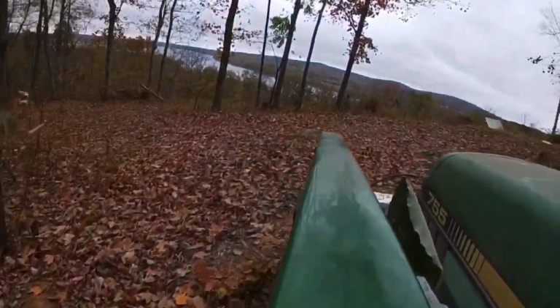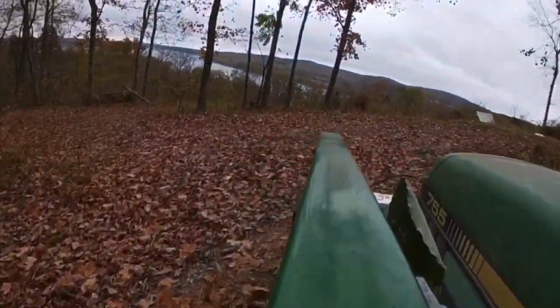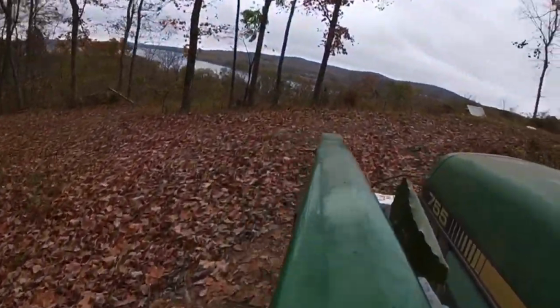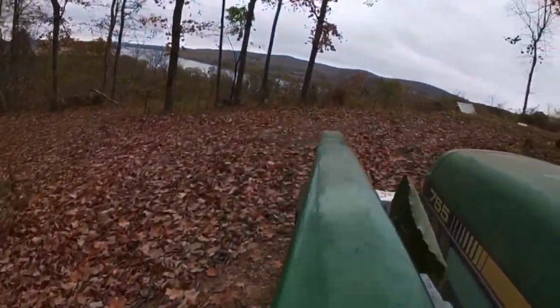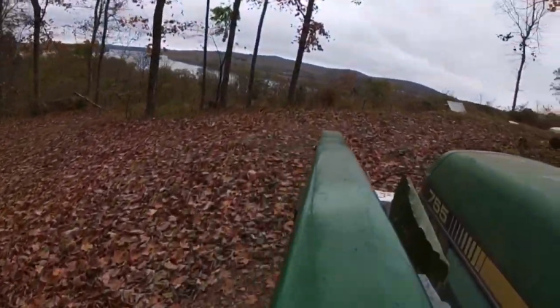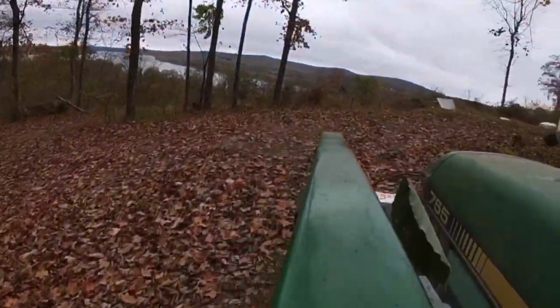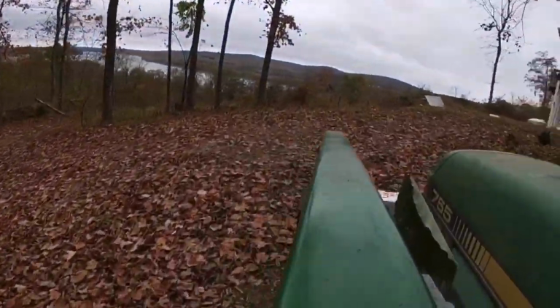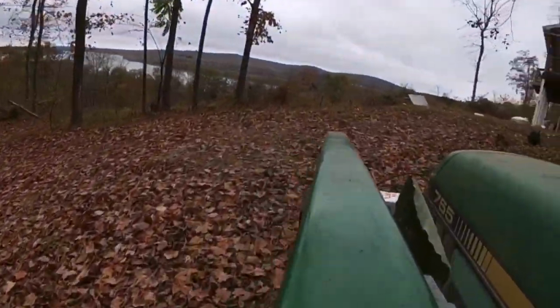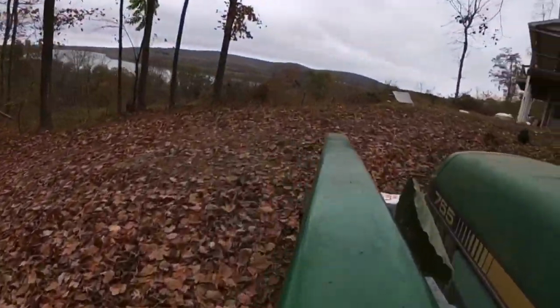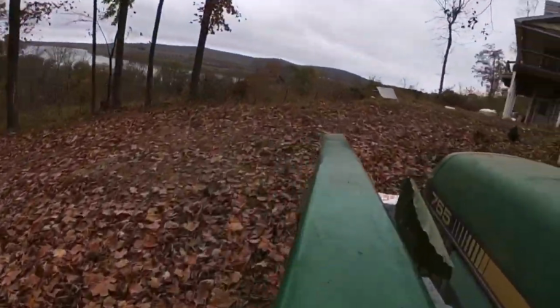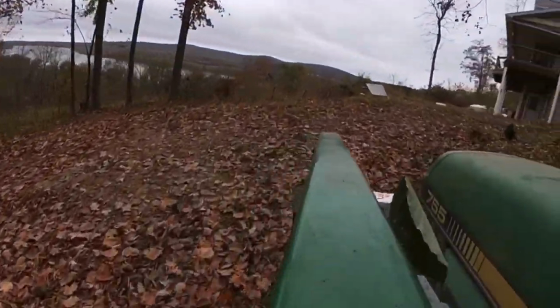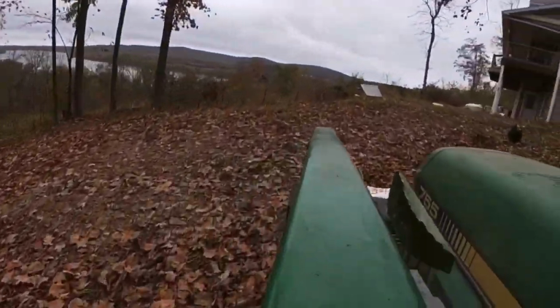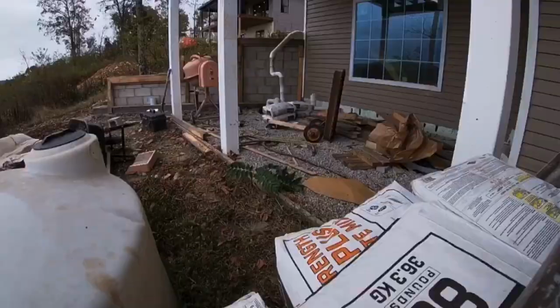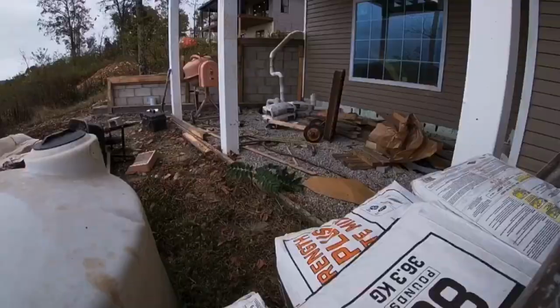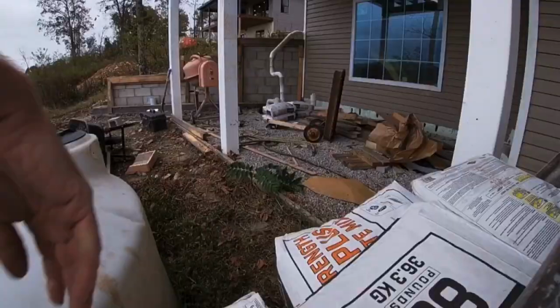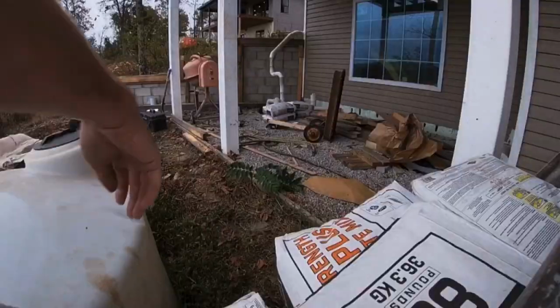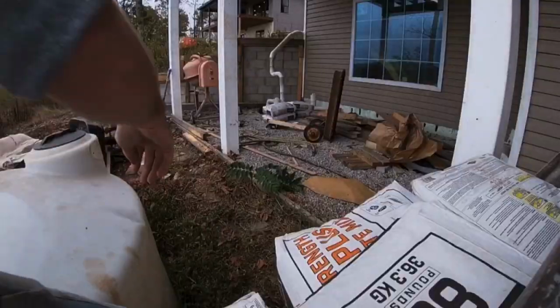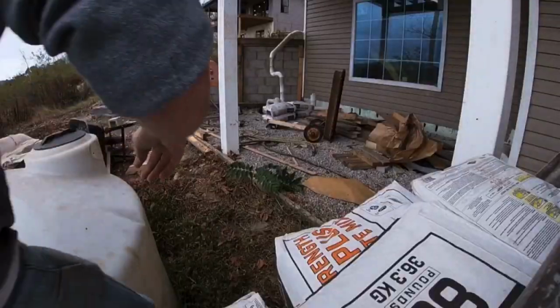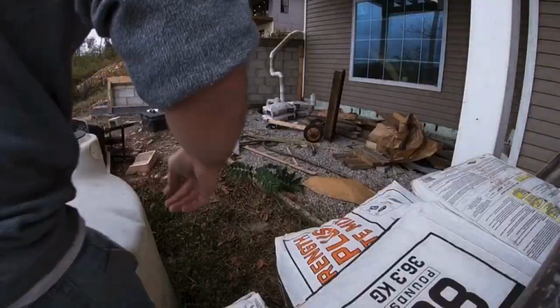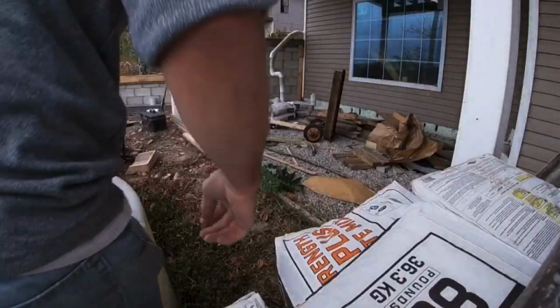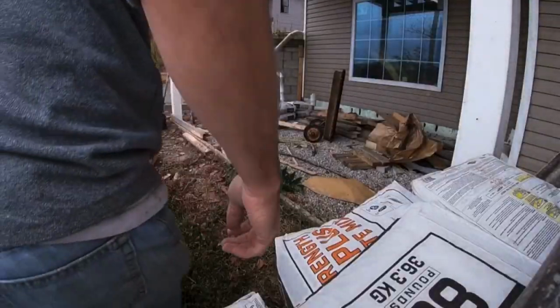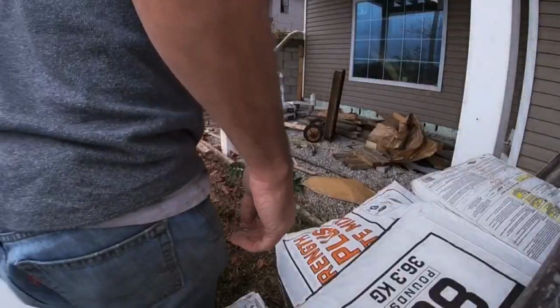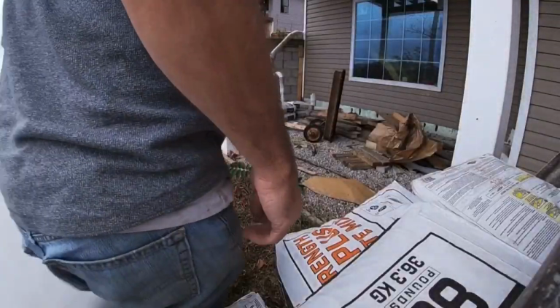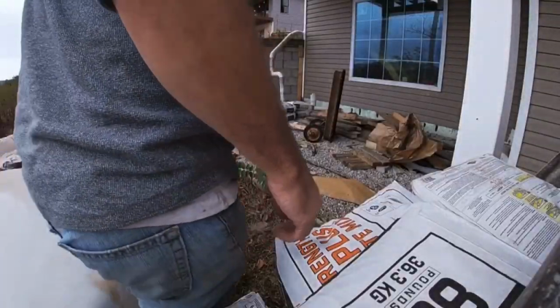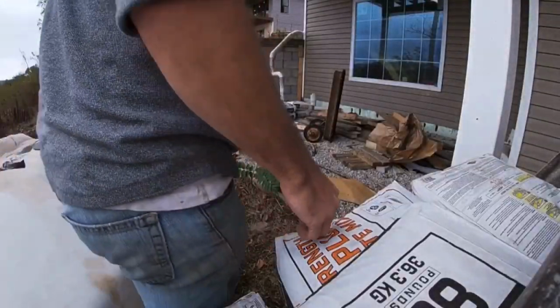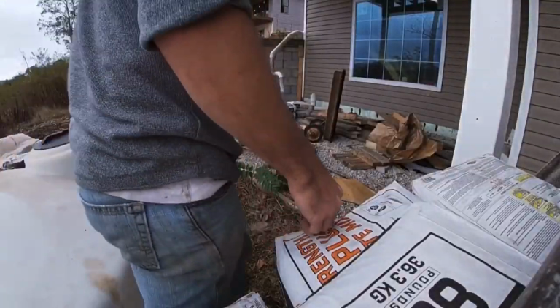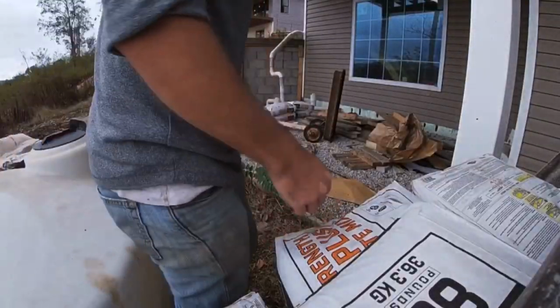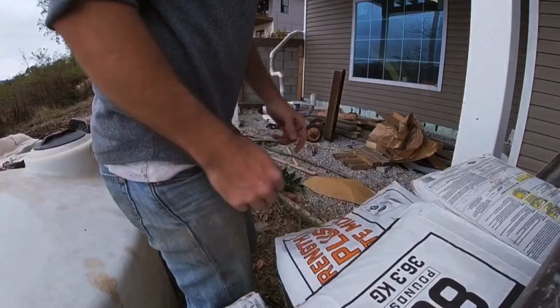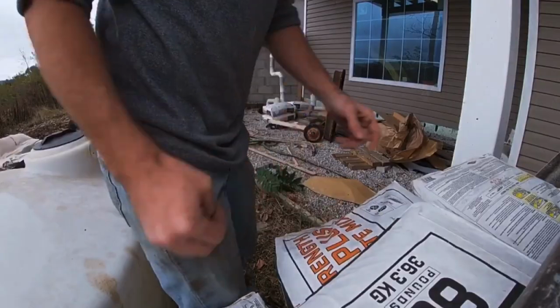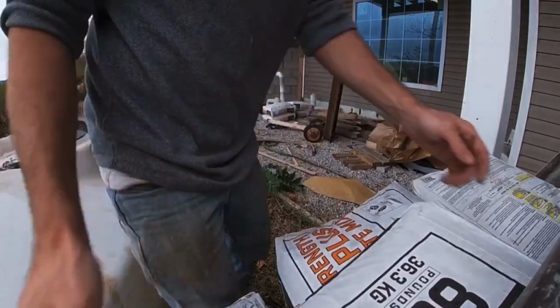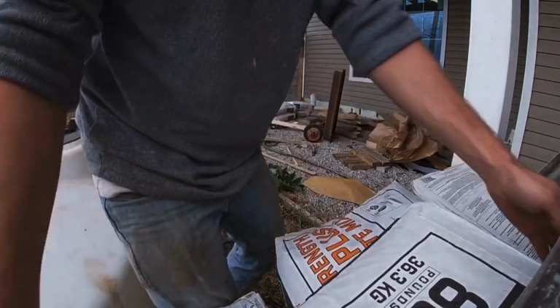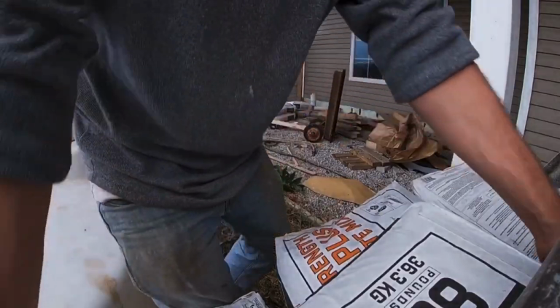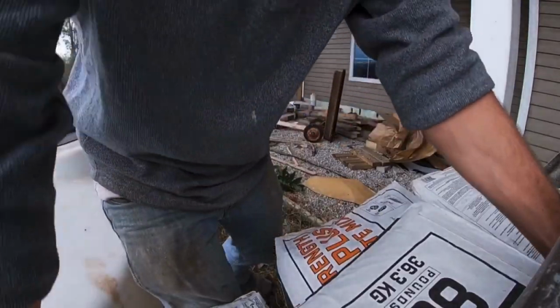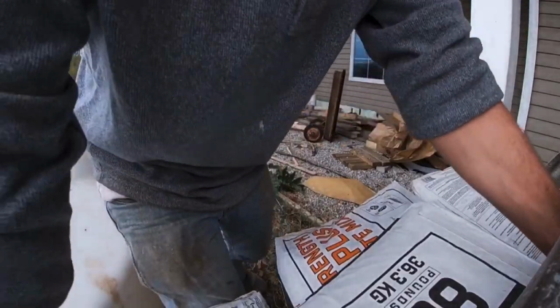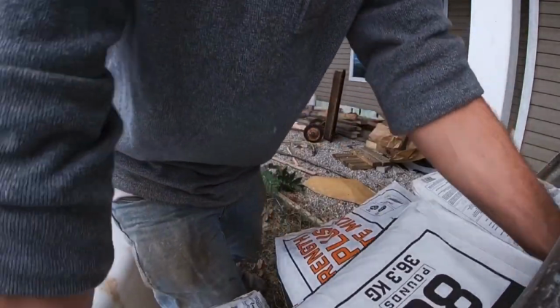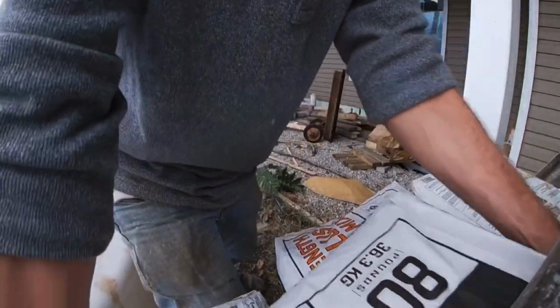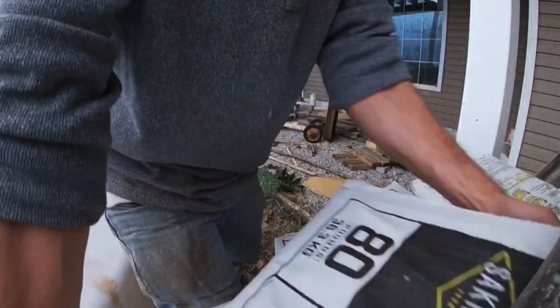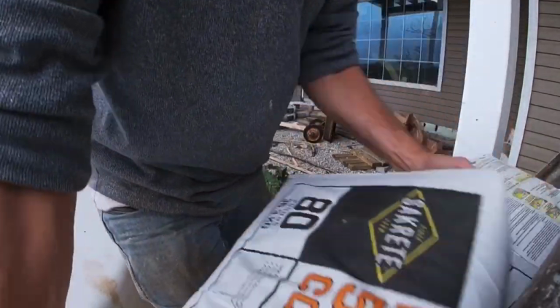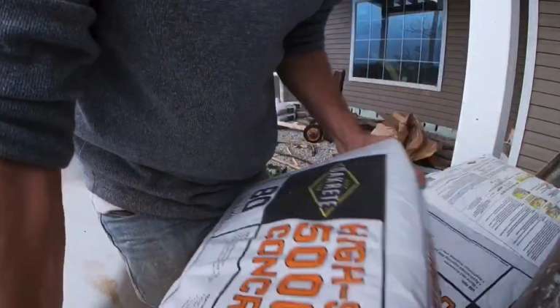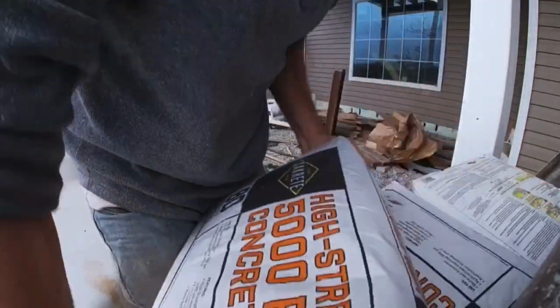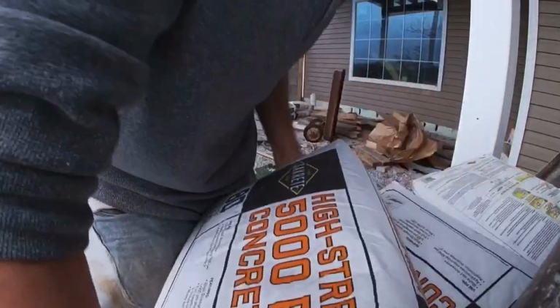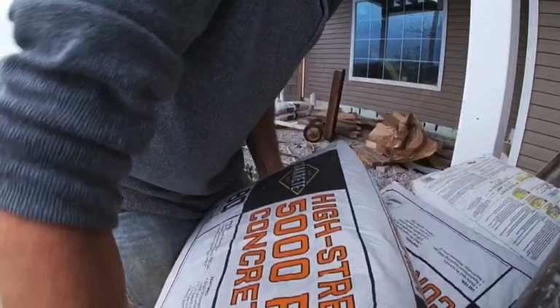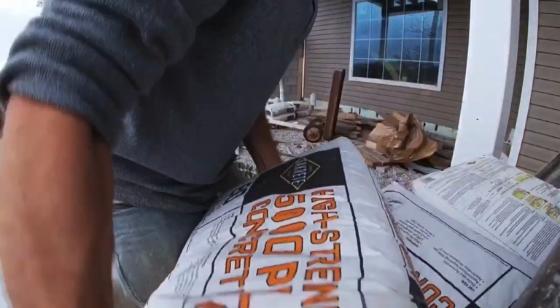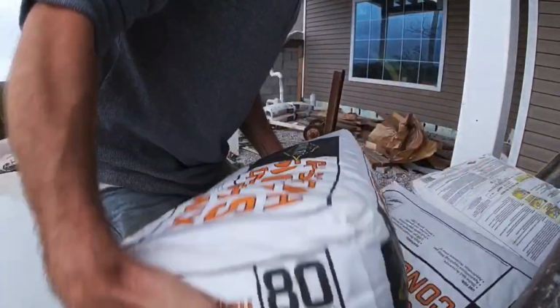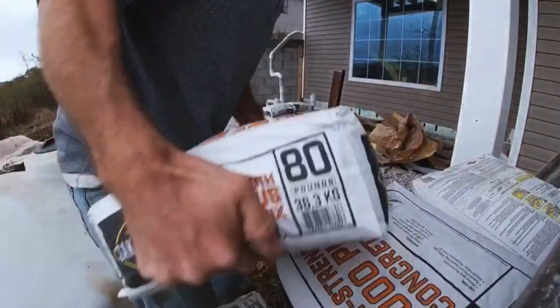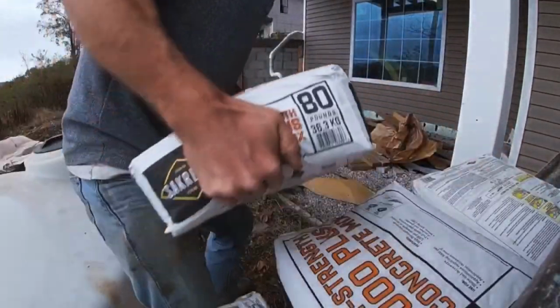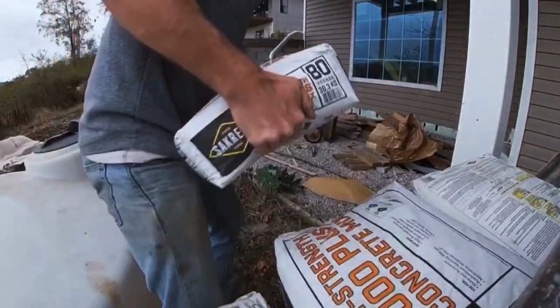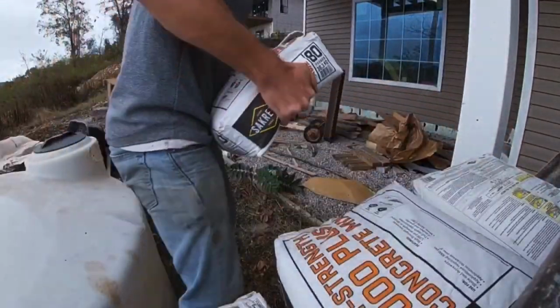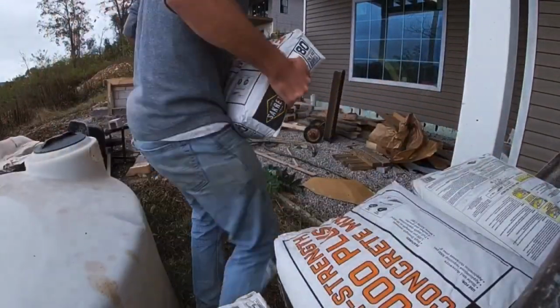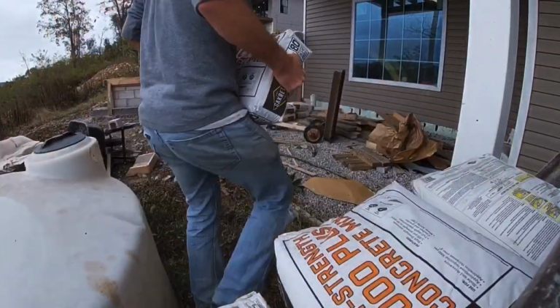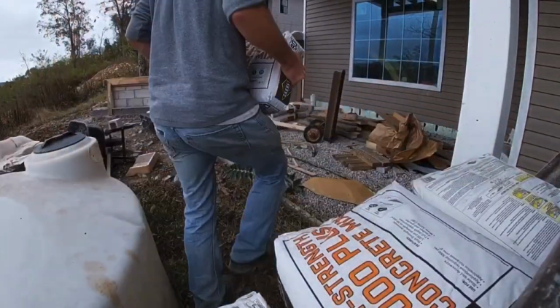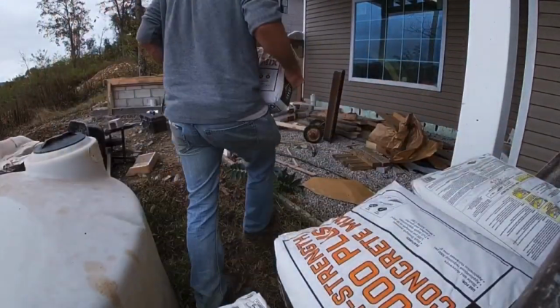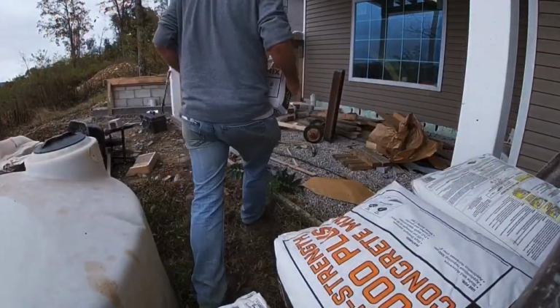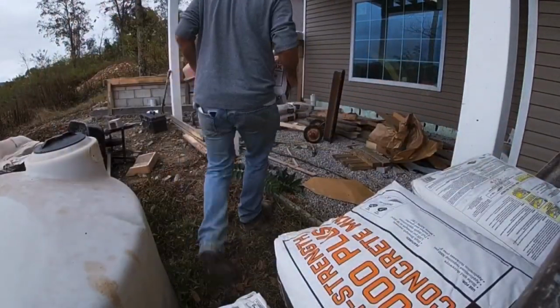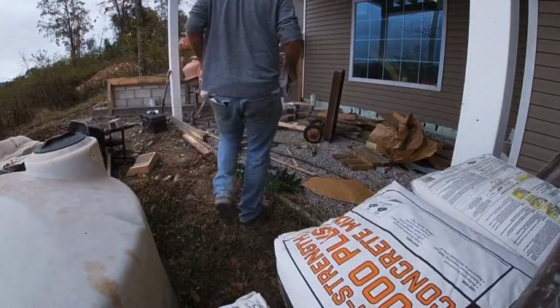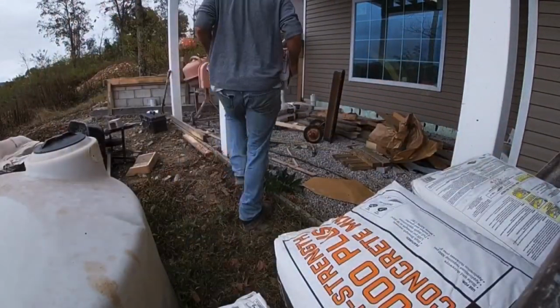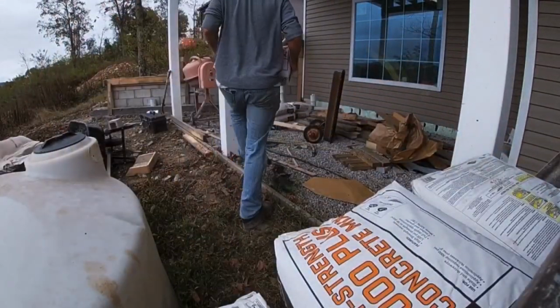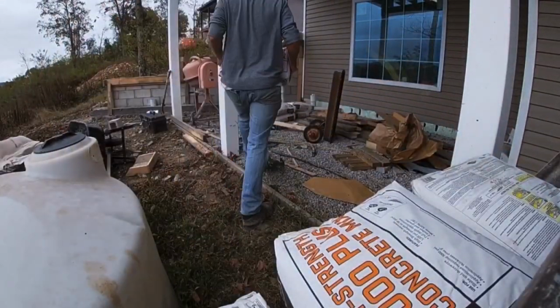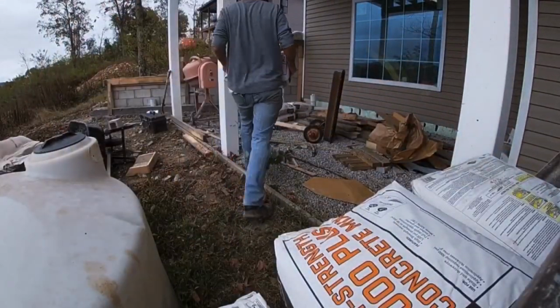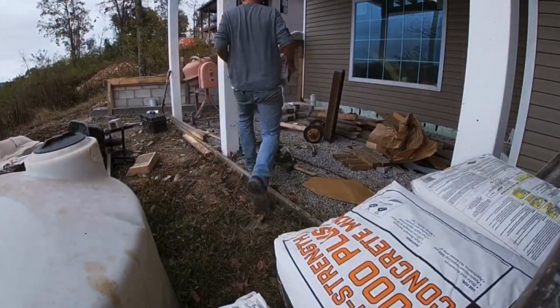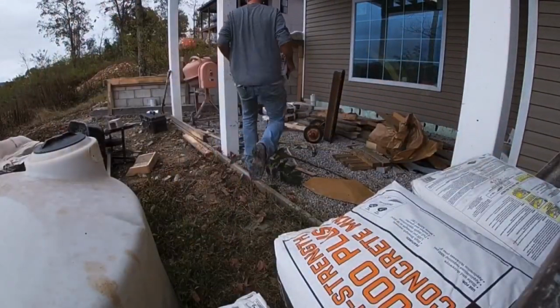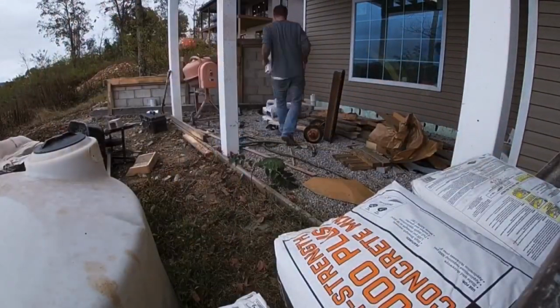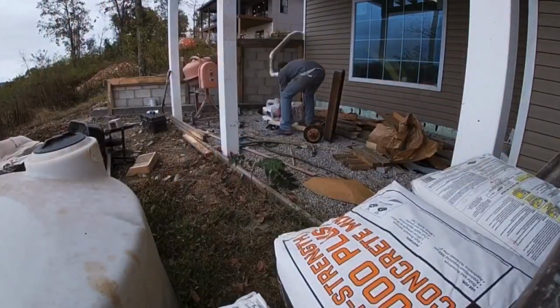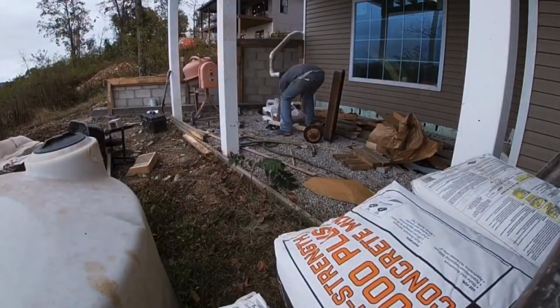We got everything hauled in just in time to get rained out for the day. So we'll get these bags placed and we're gonna pick up on the next day.